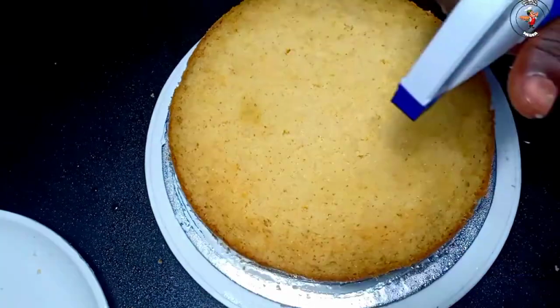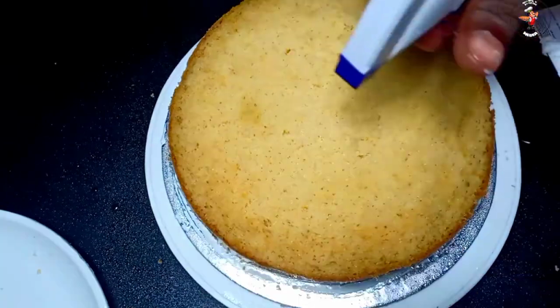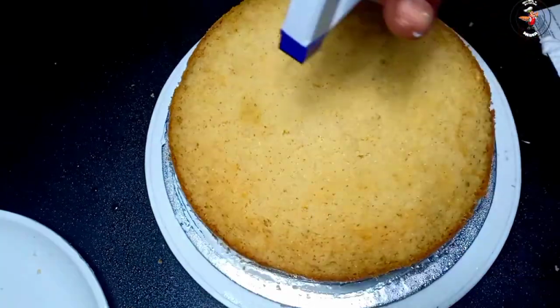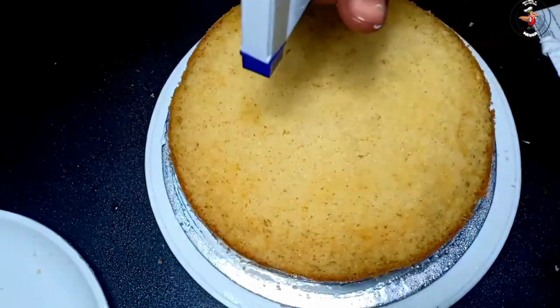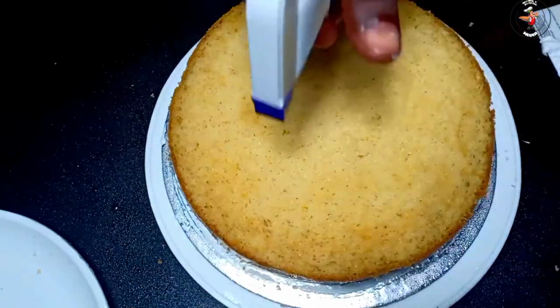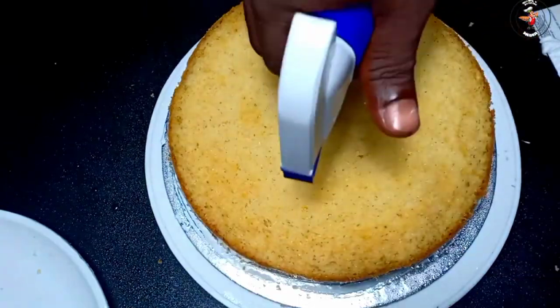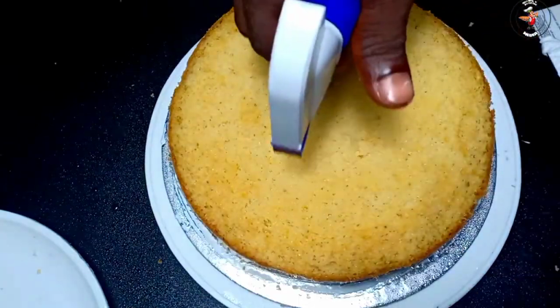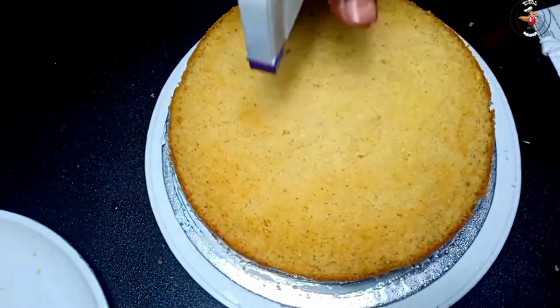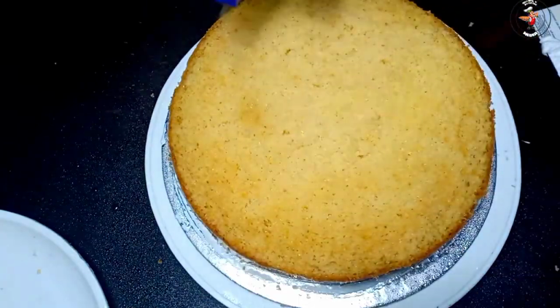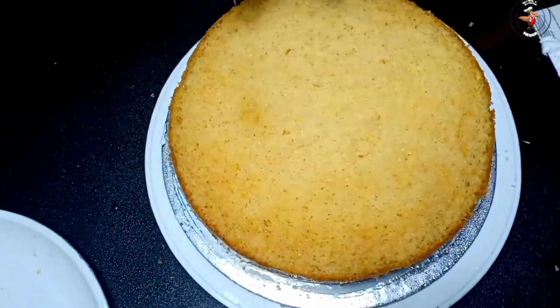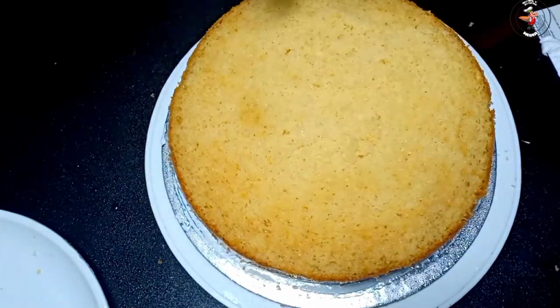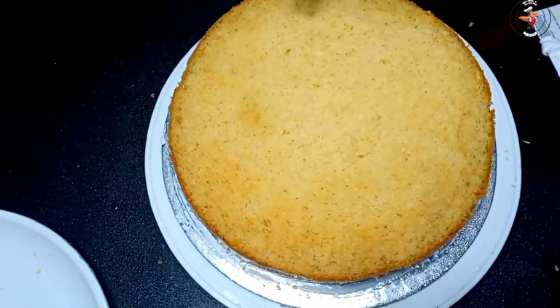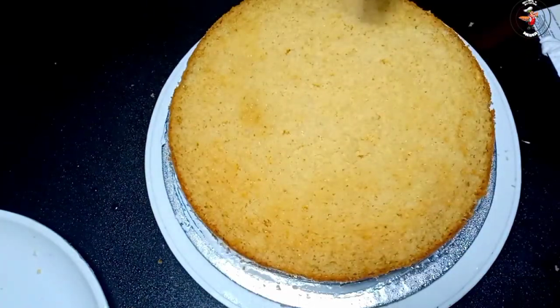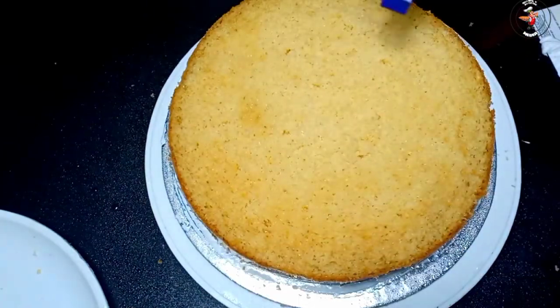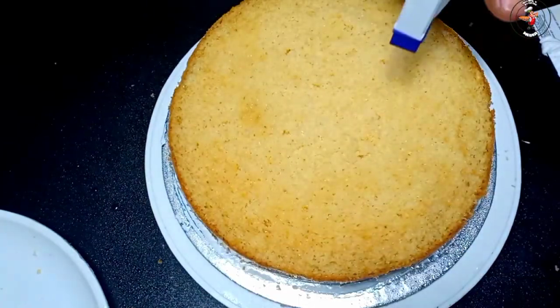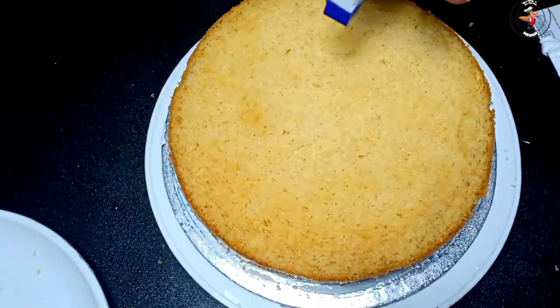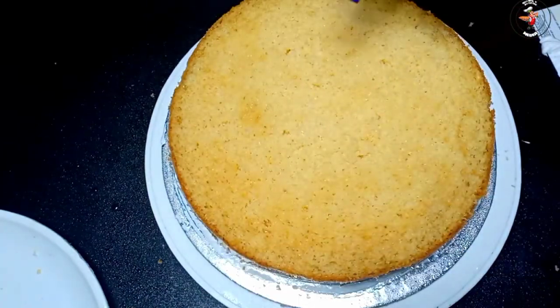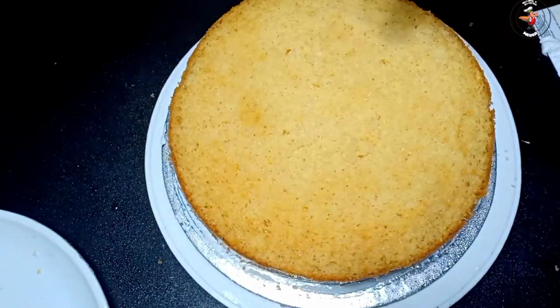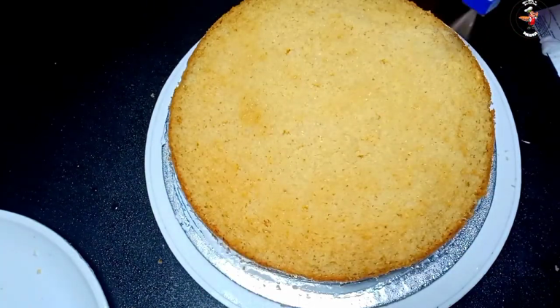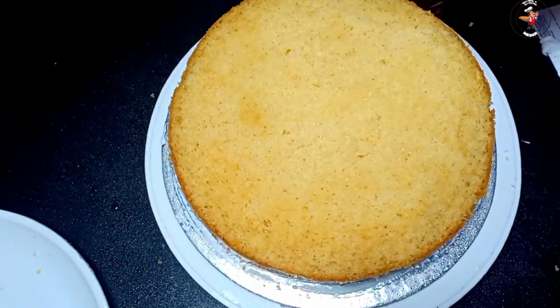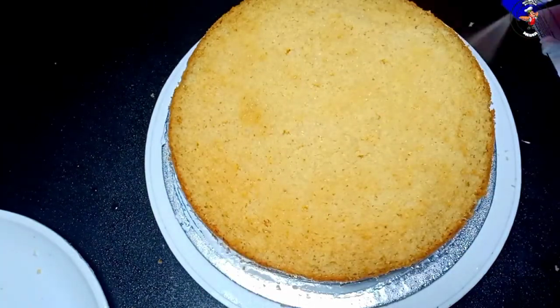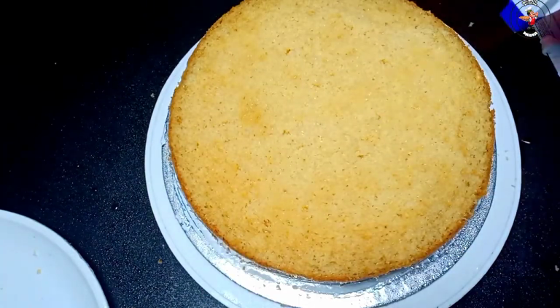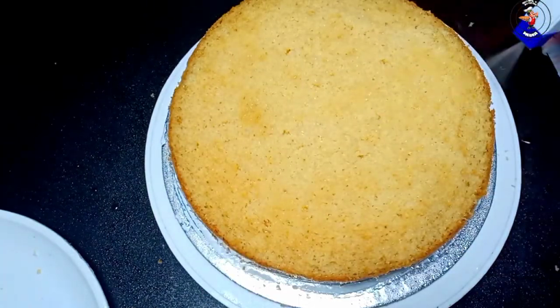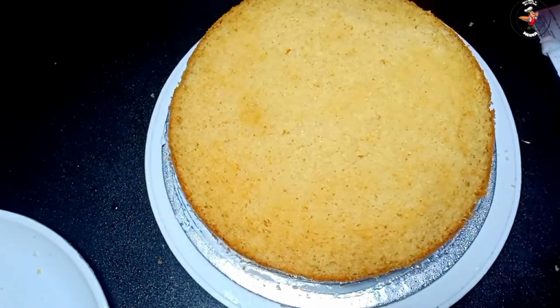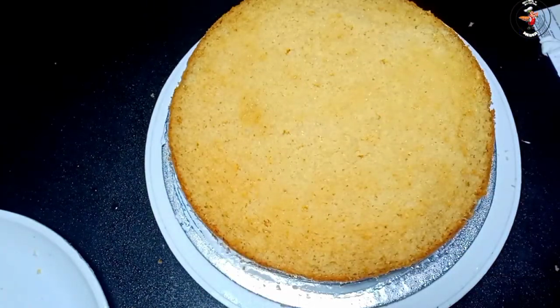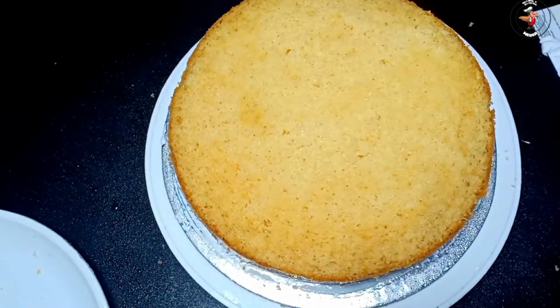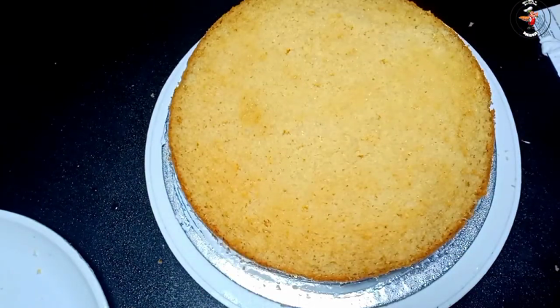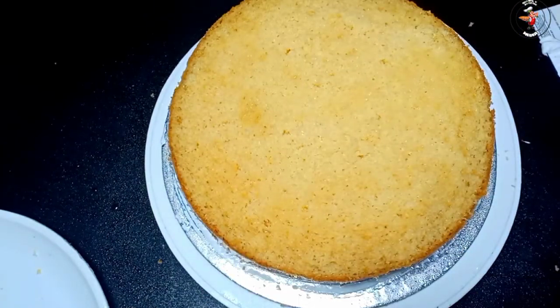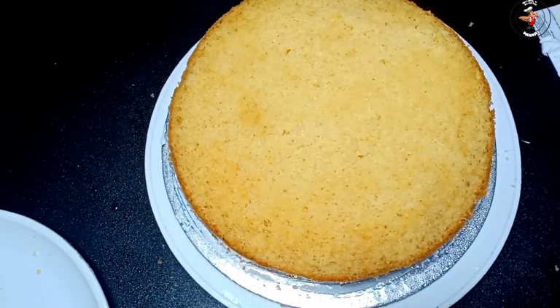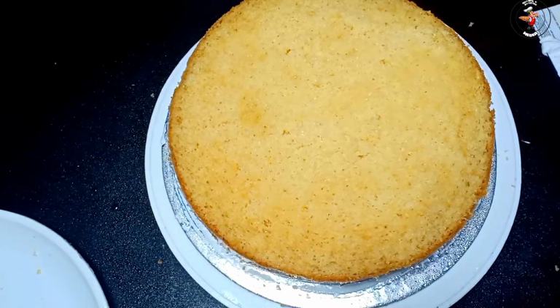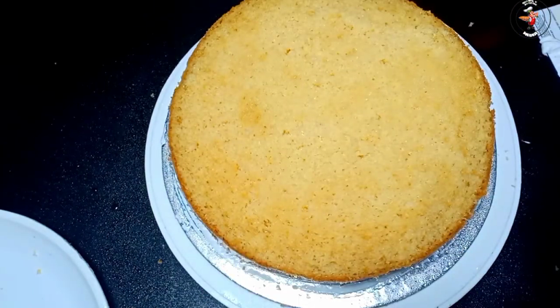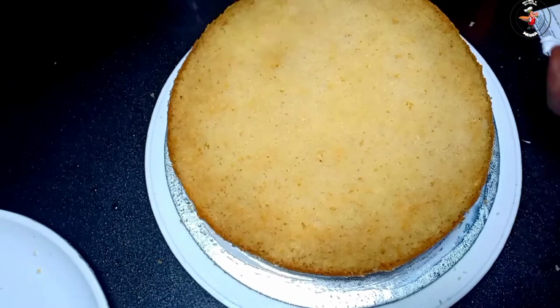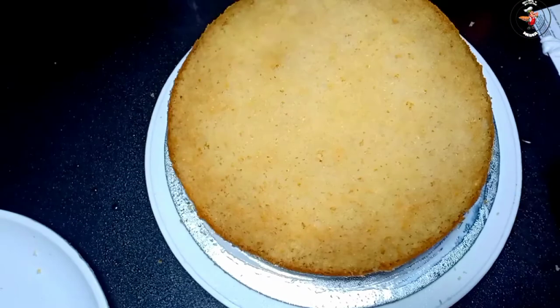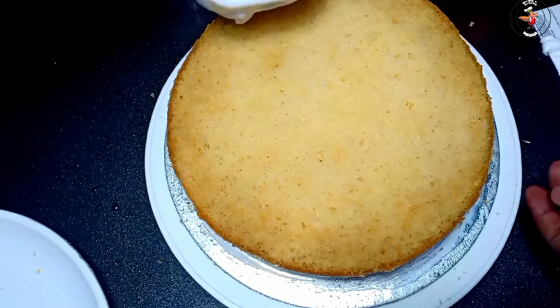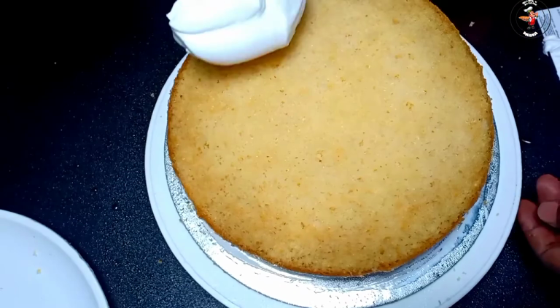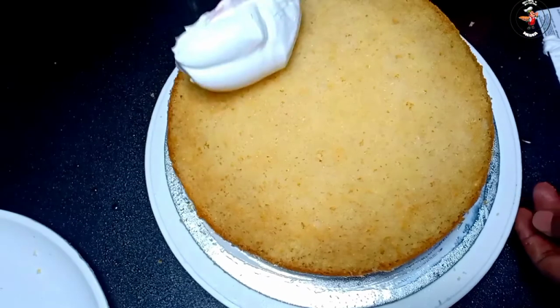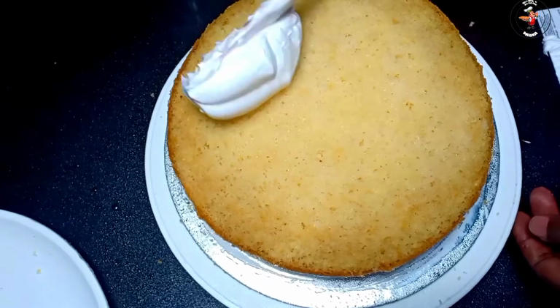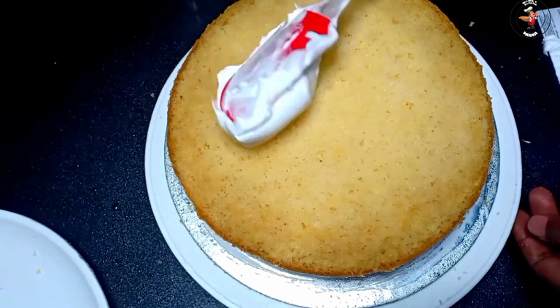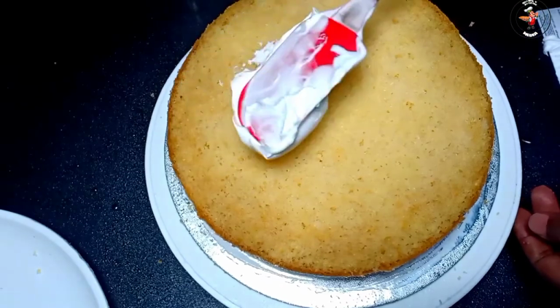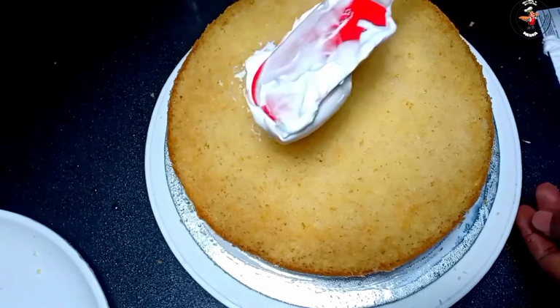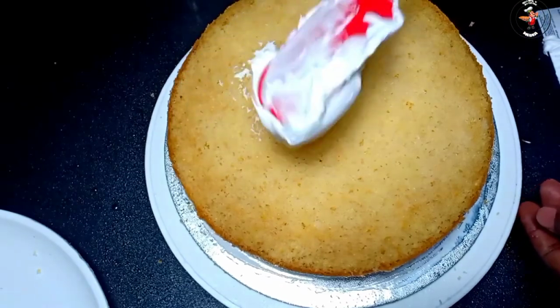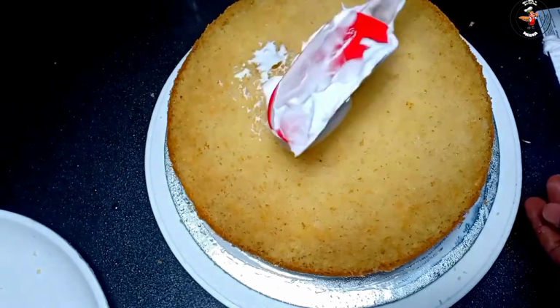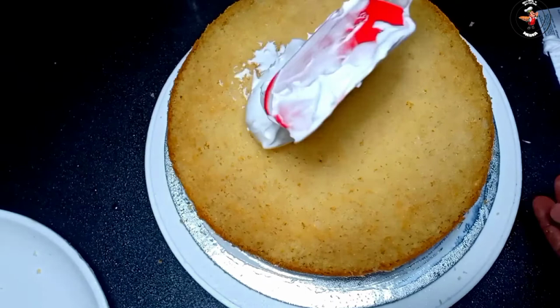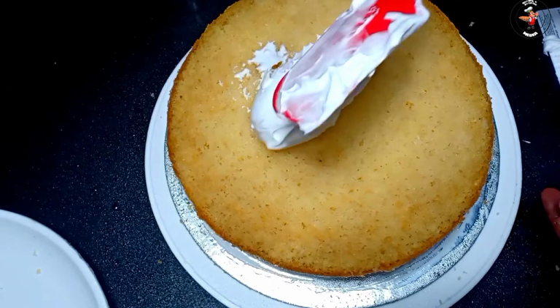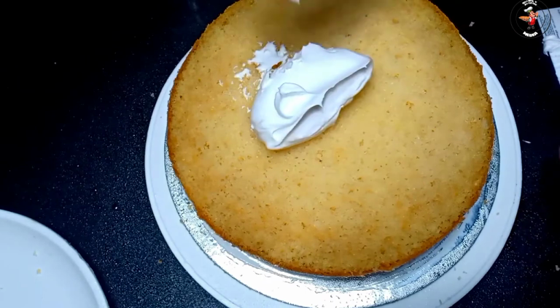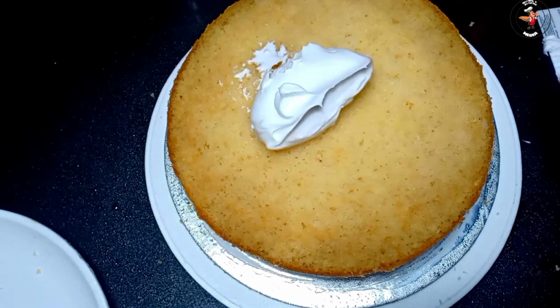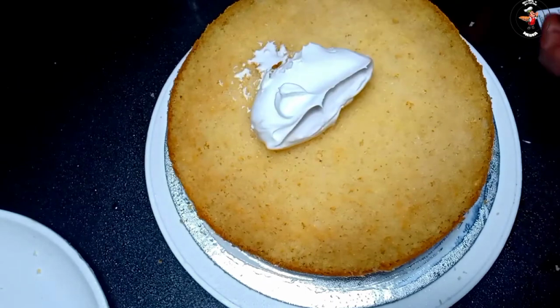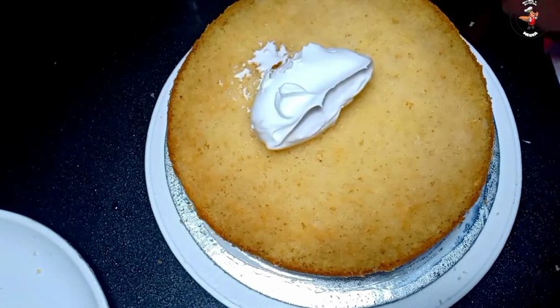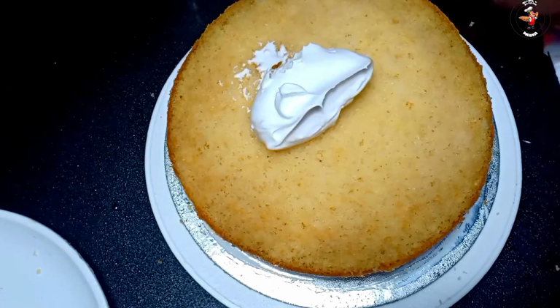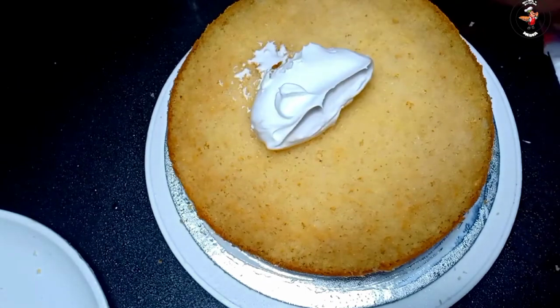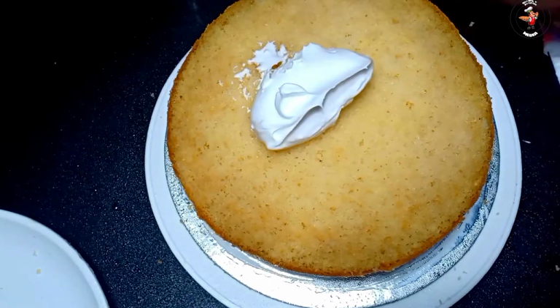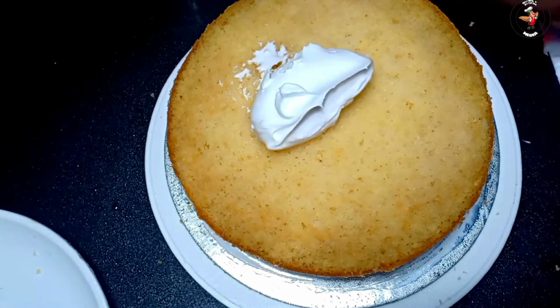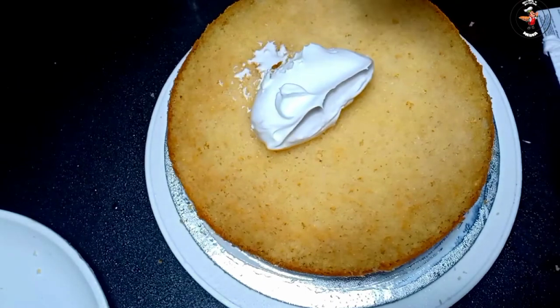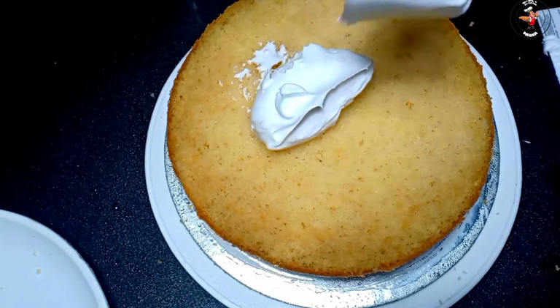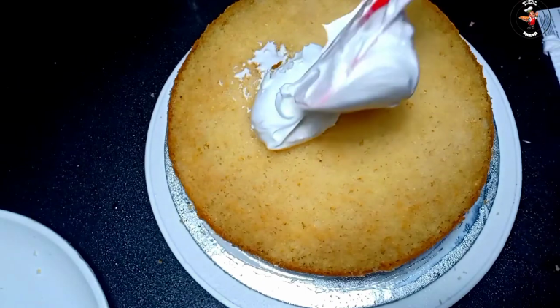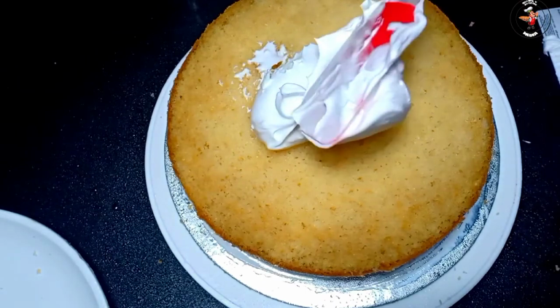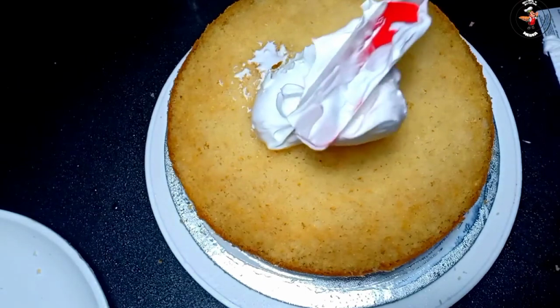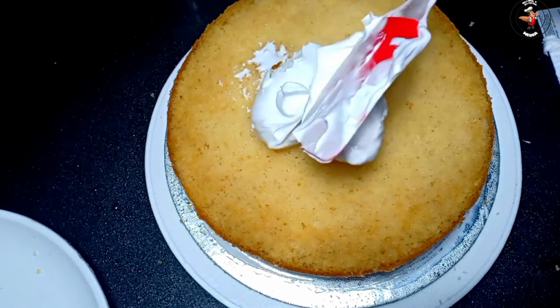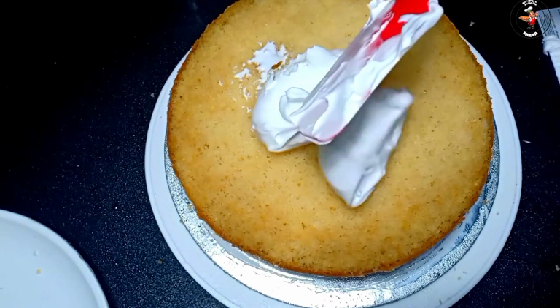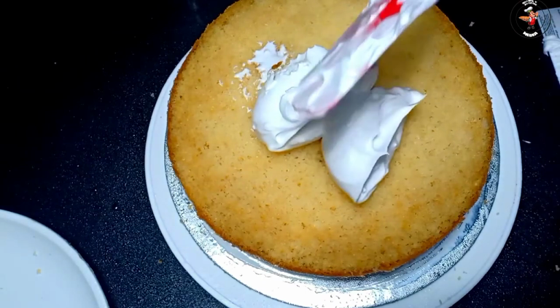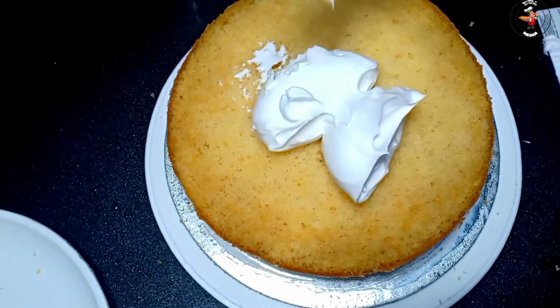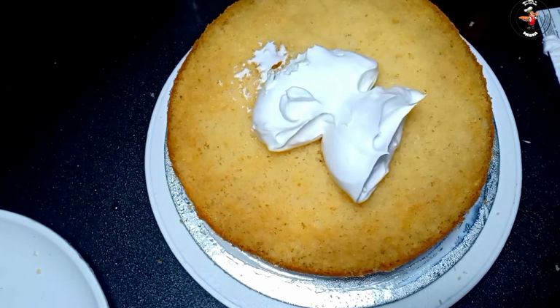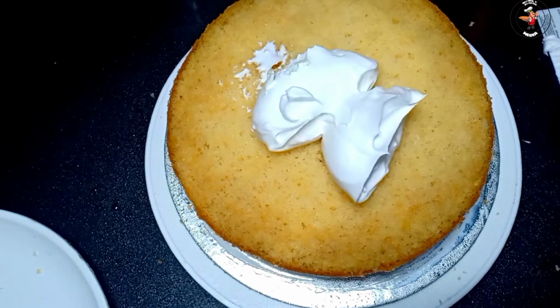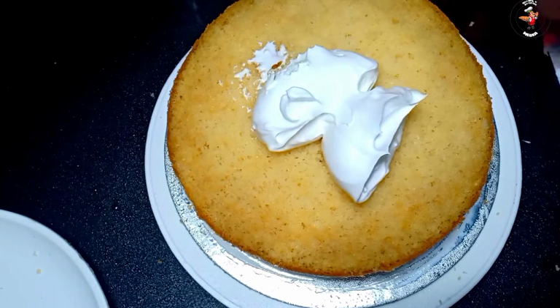We are going to start with adding cream. First, we will add cream at the top.